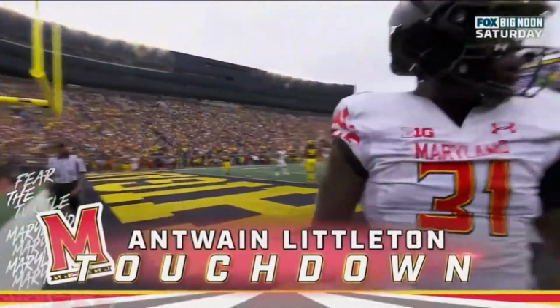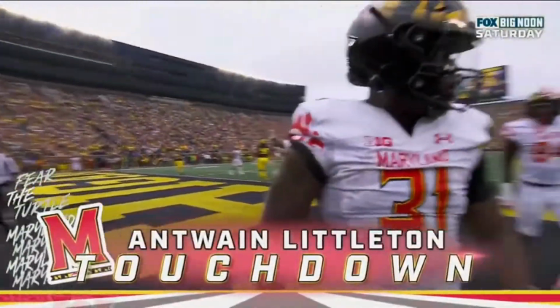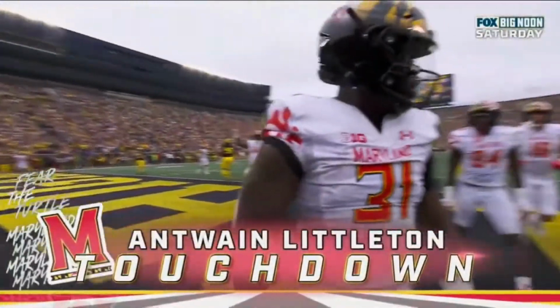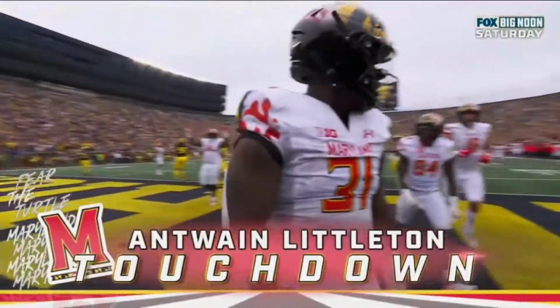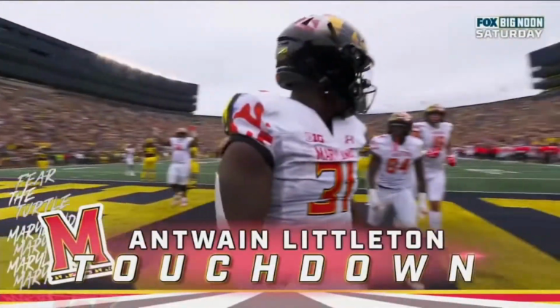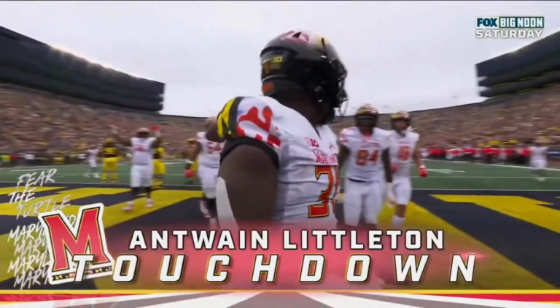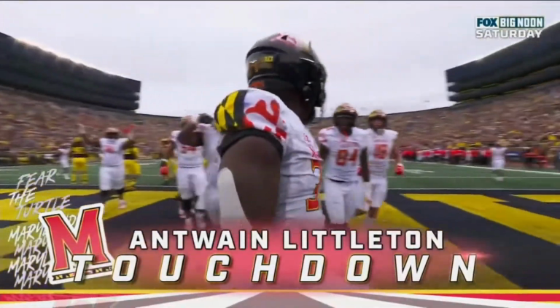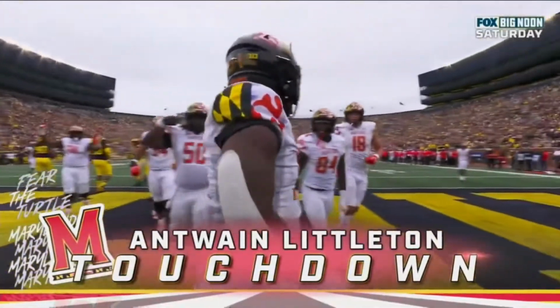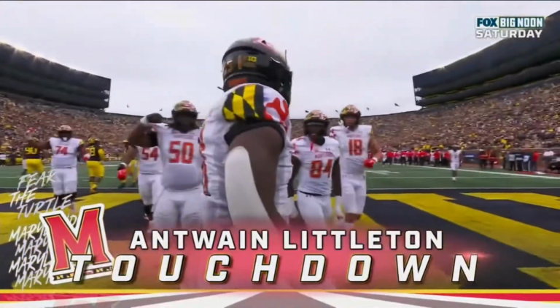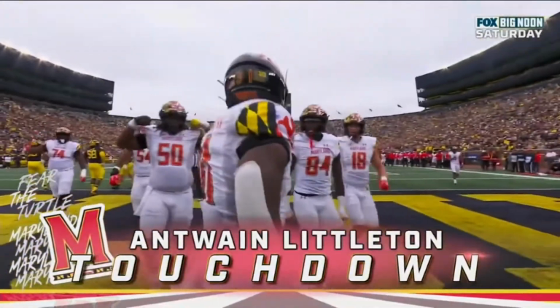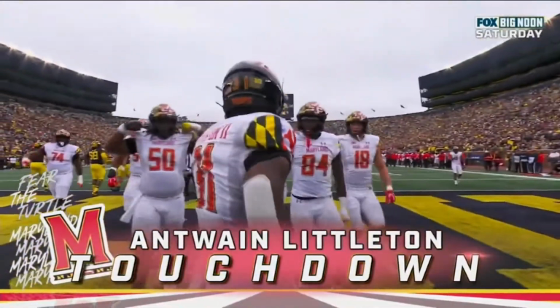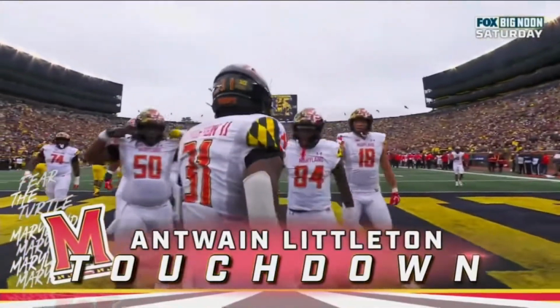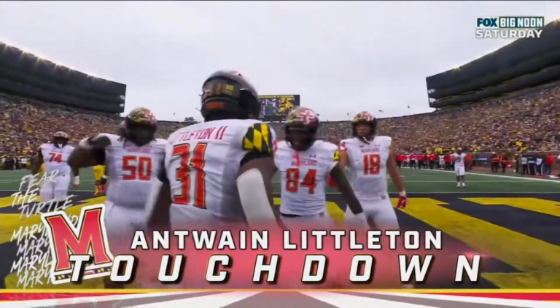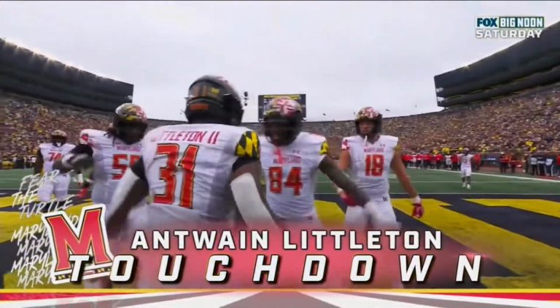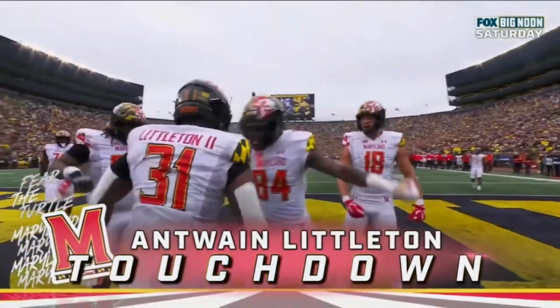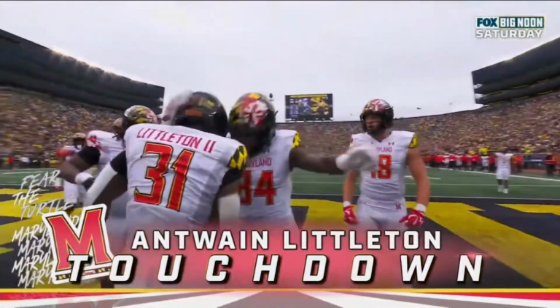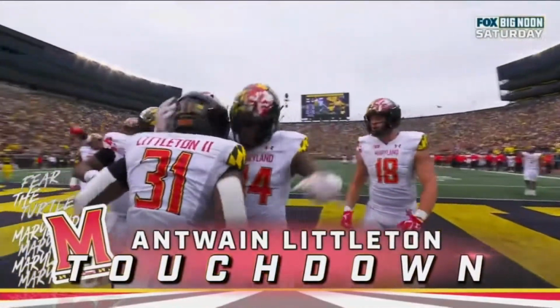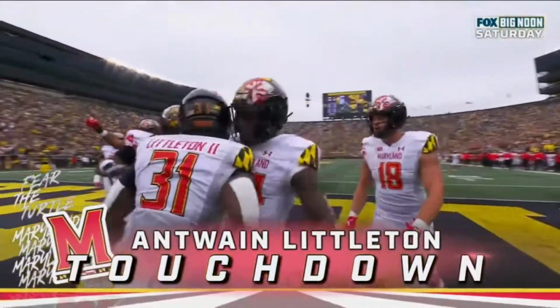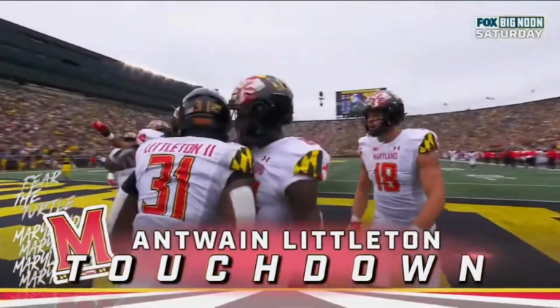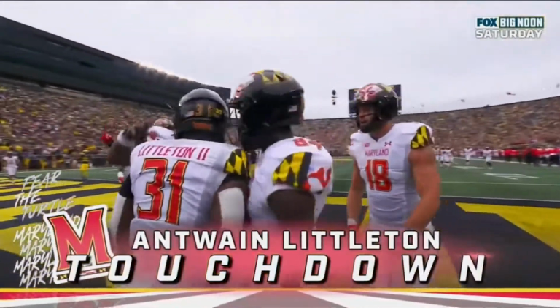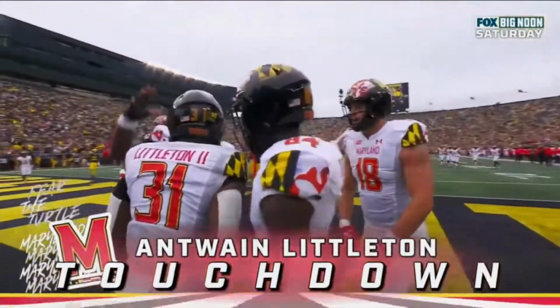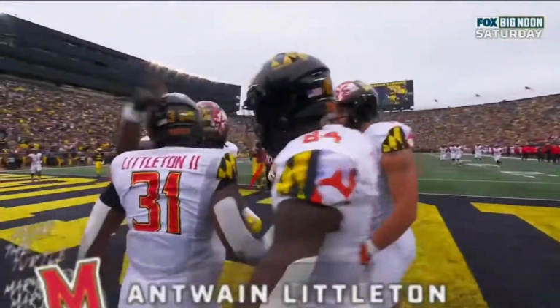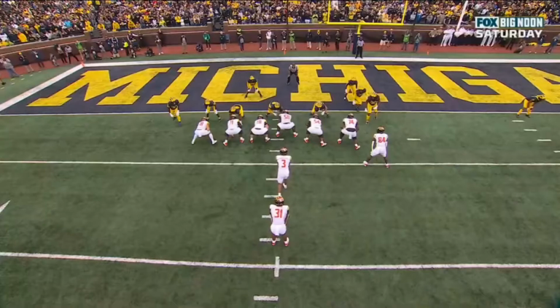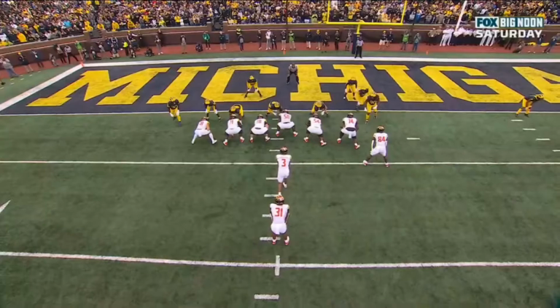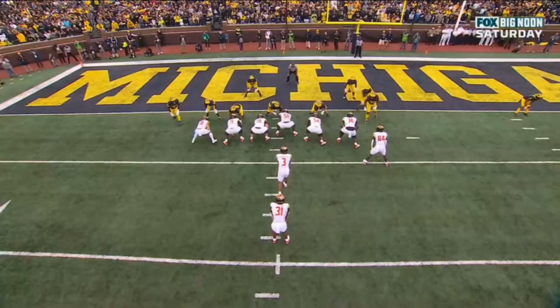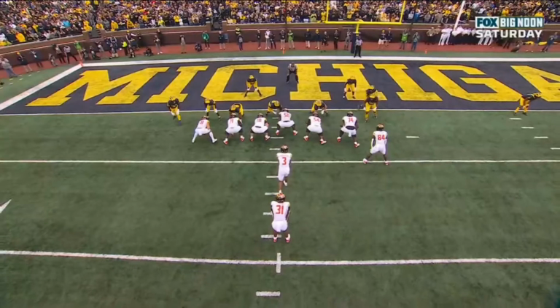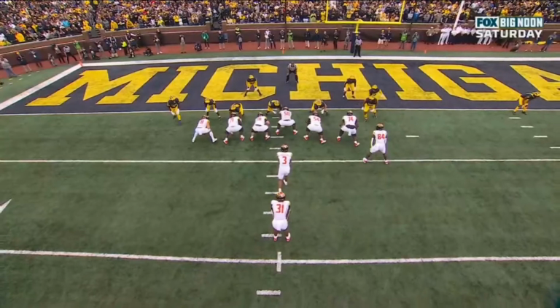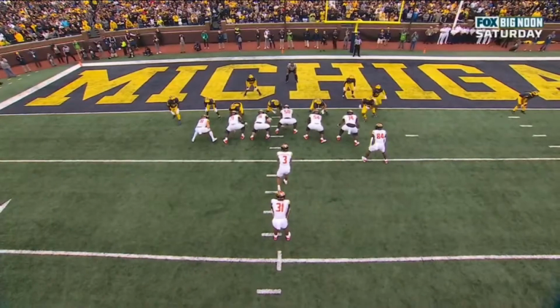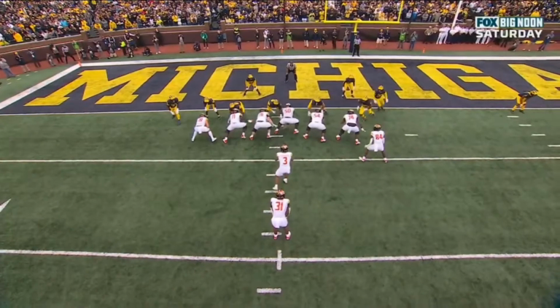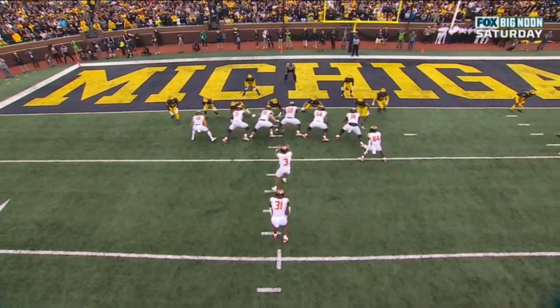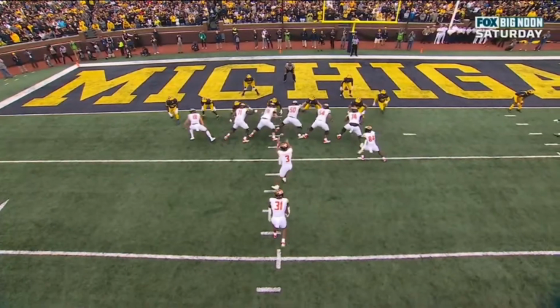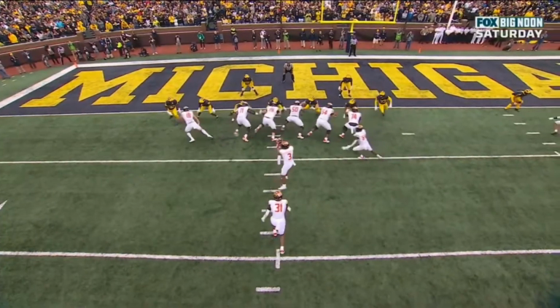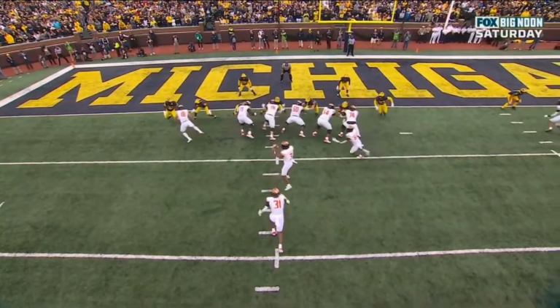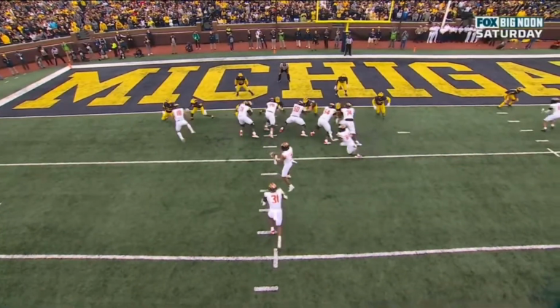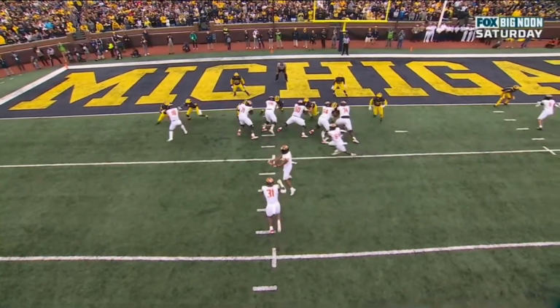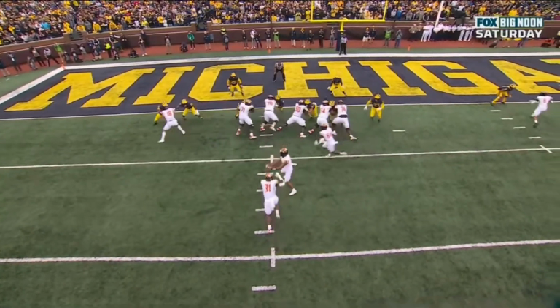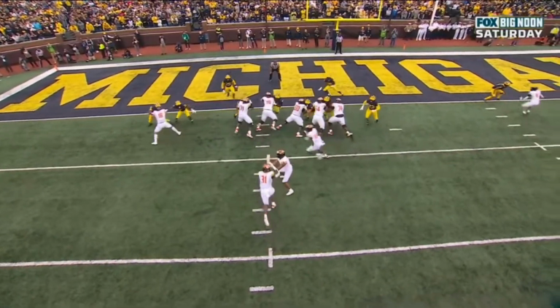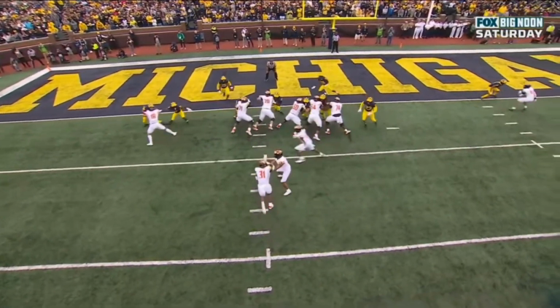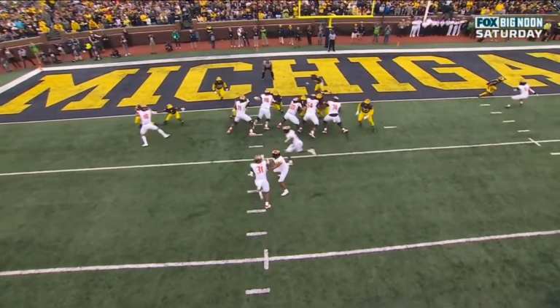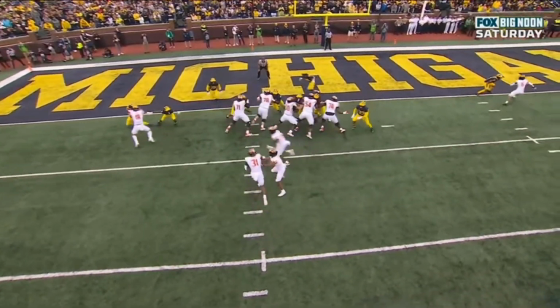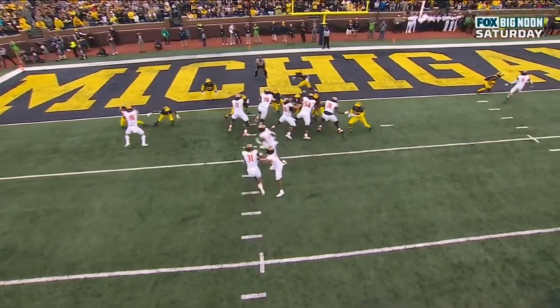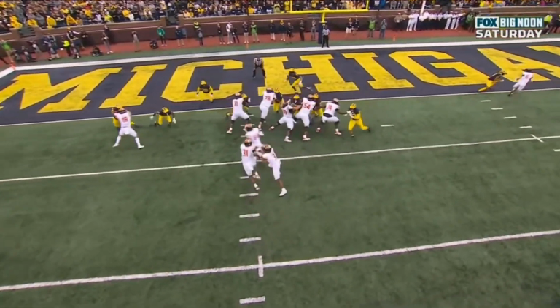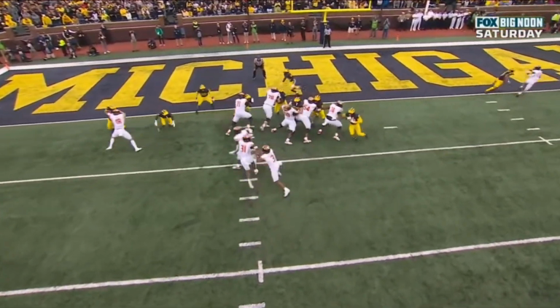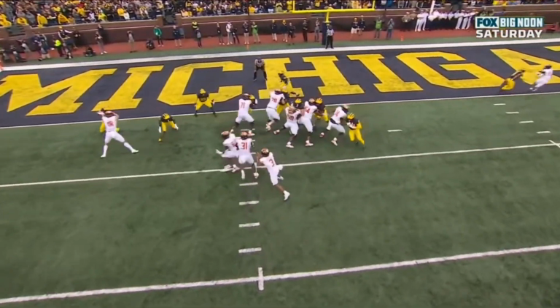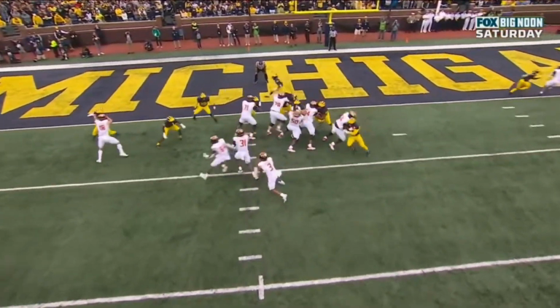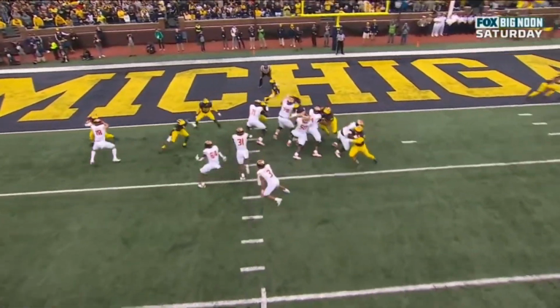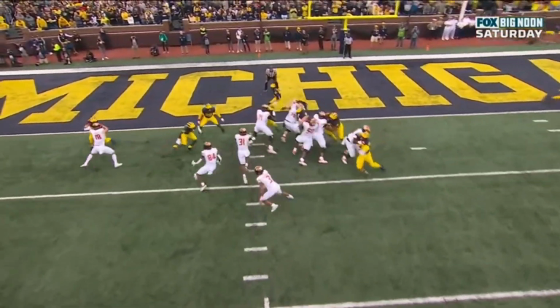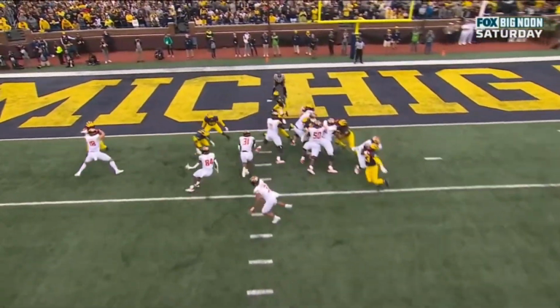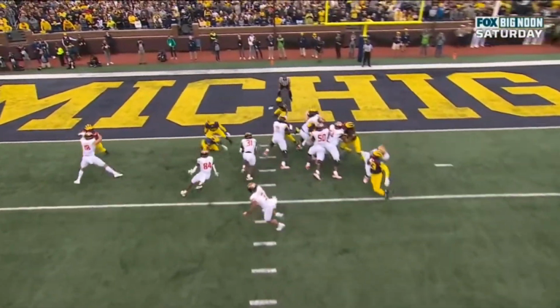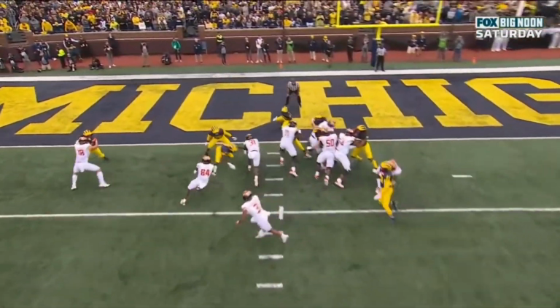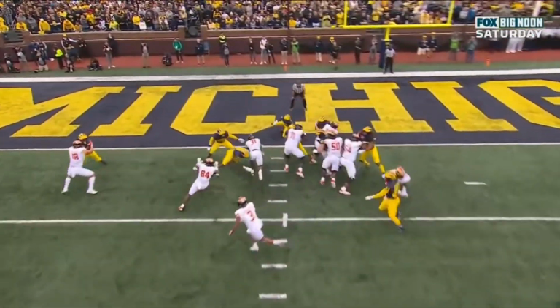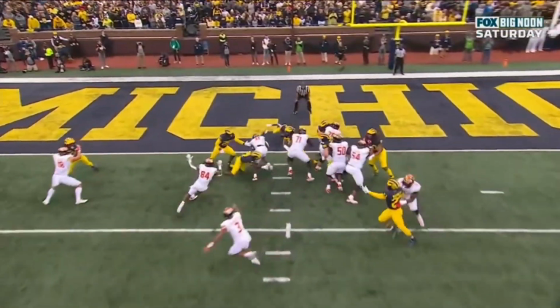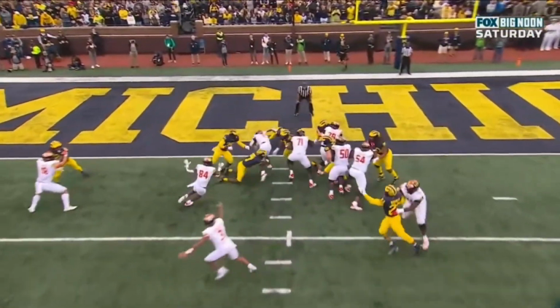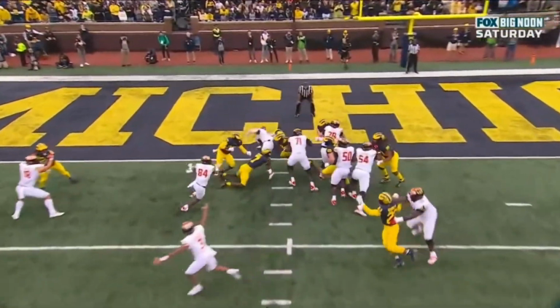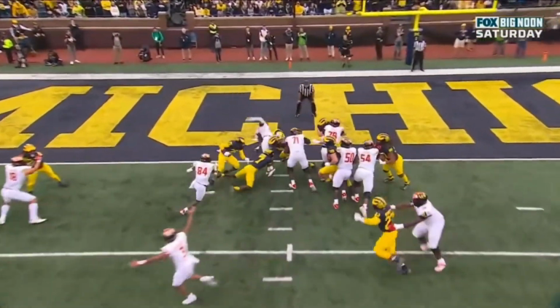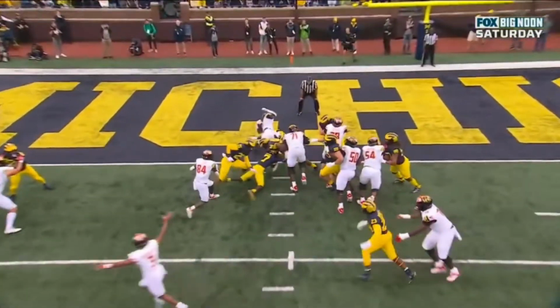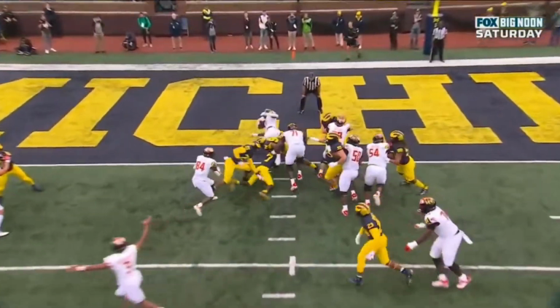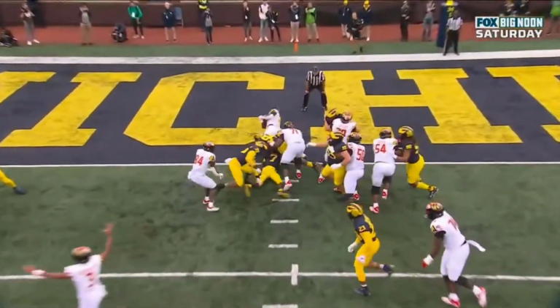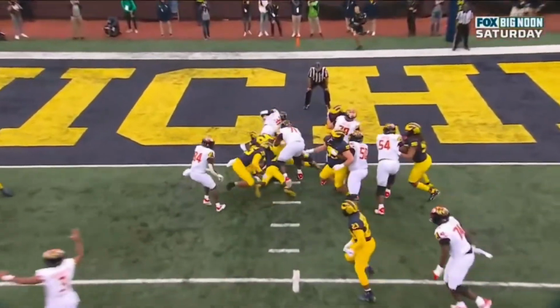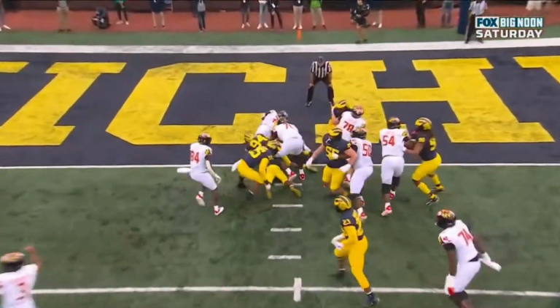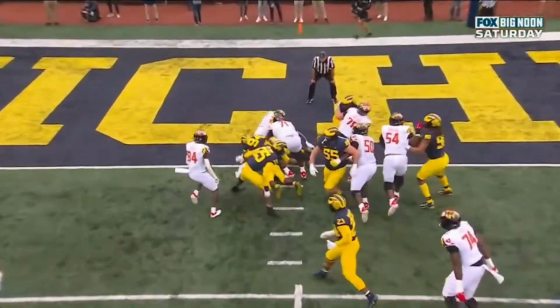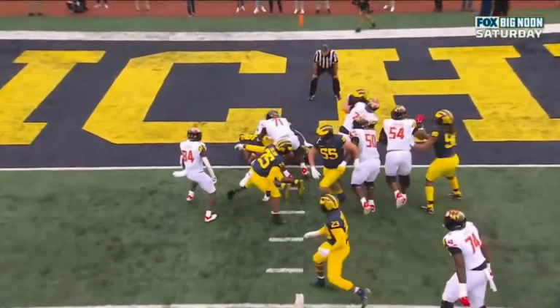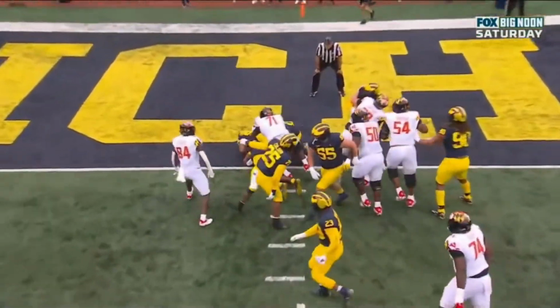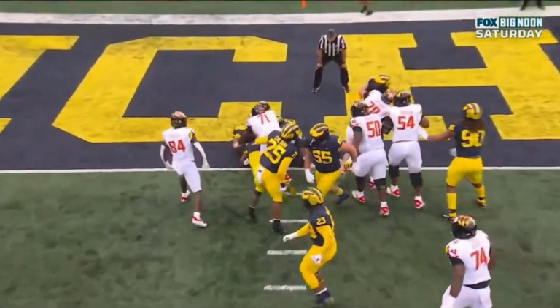Antoine Littleton. It's Junior Colson, number 25, and they're just late to the party at the goal line. You've got to be in there.